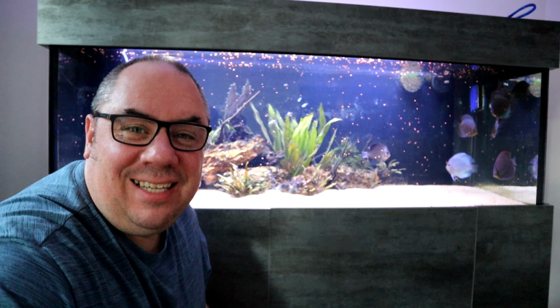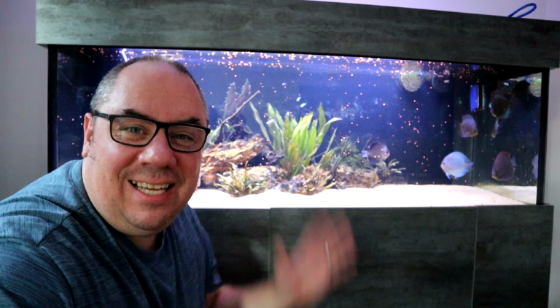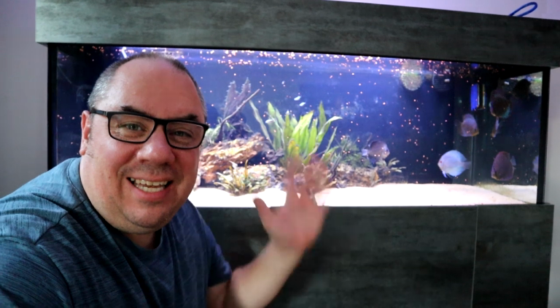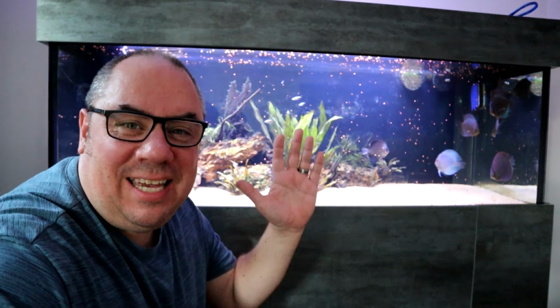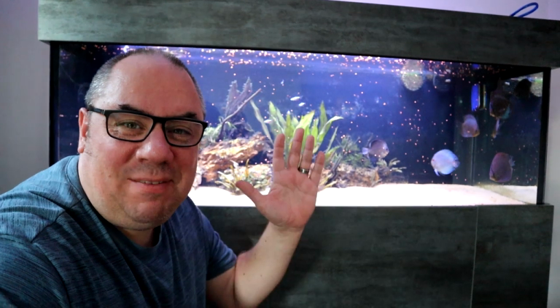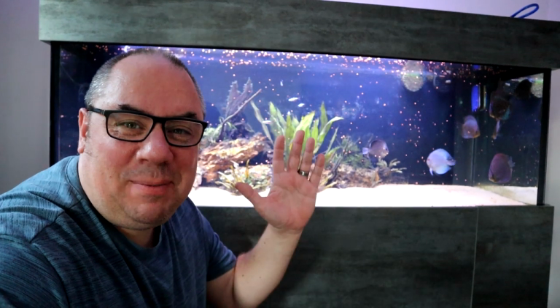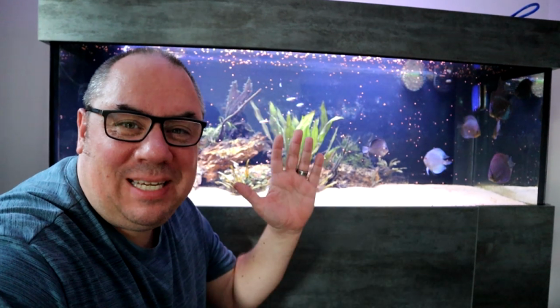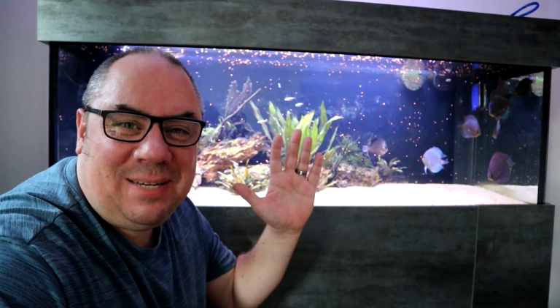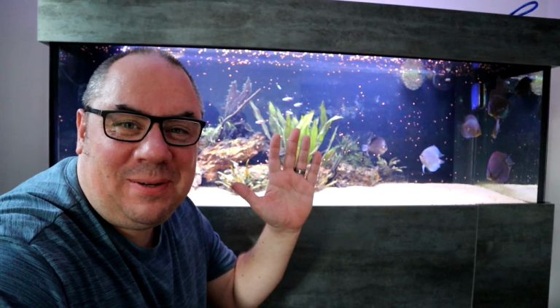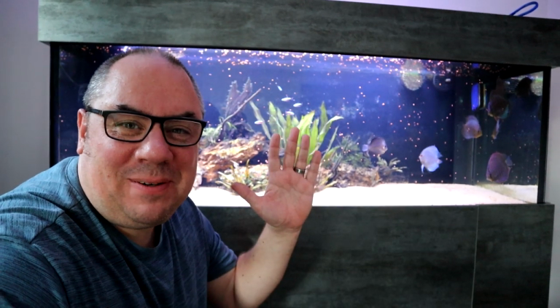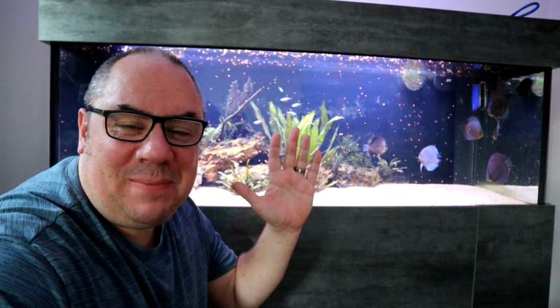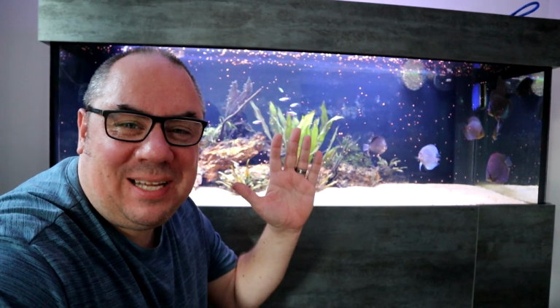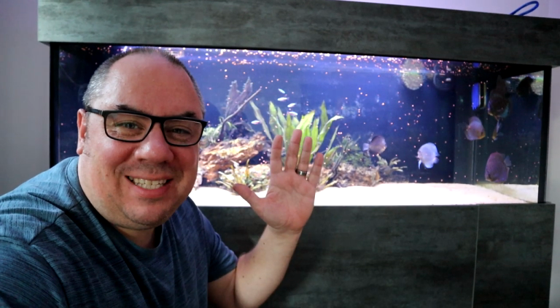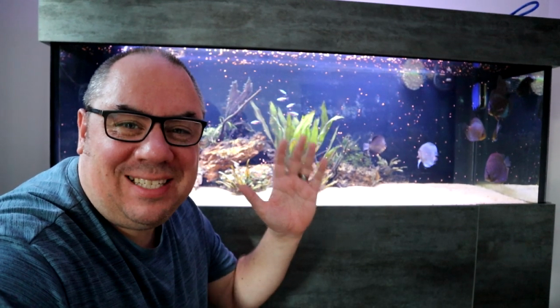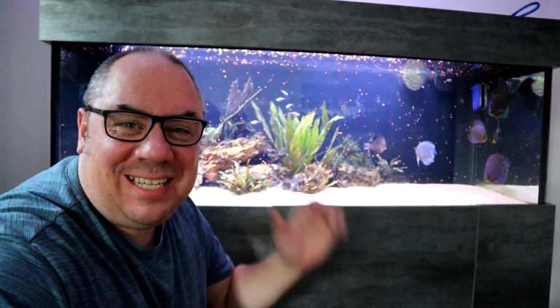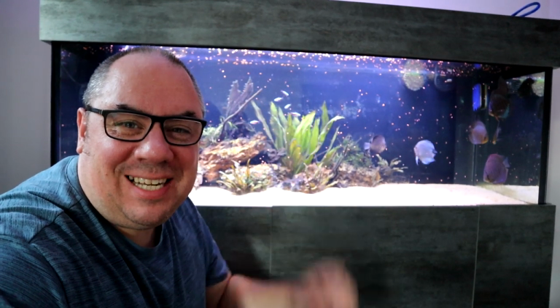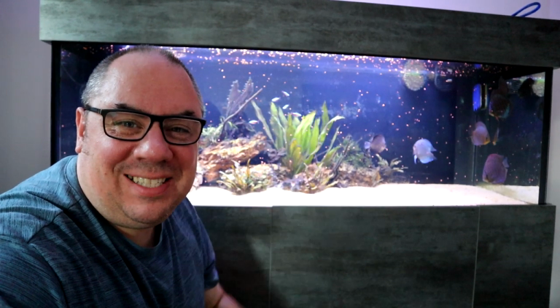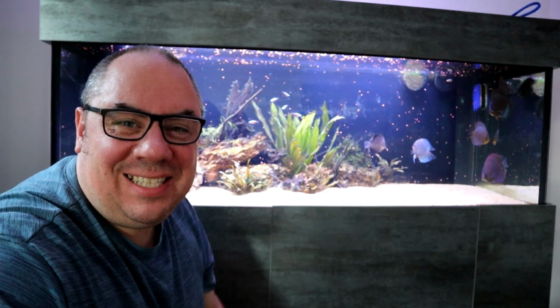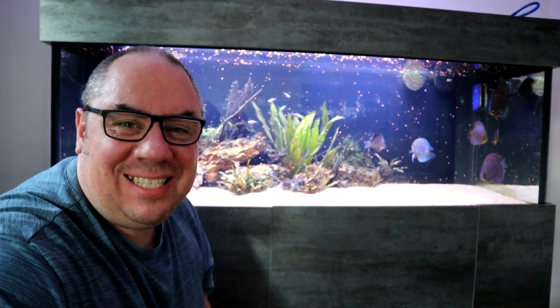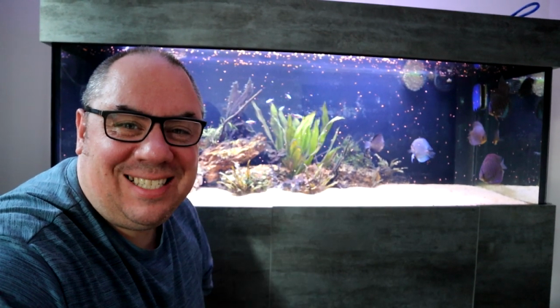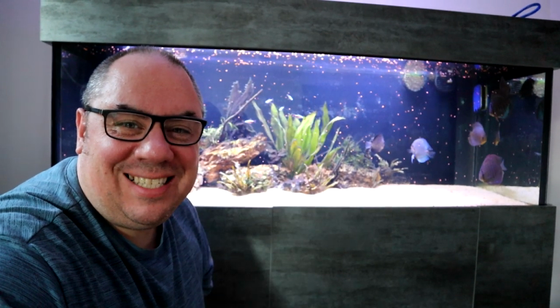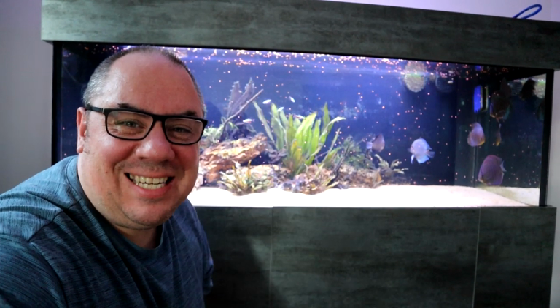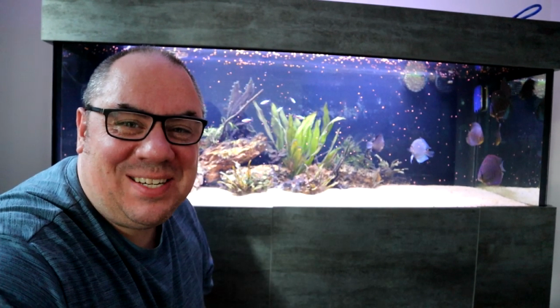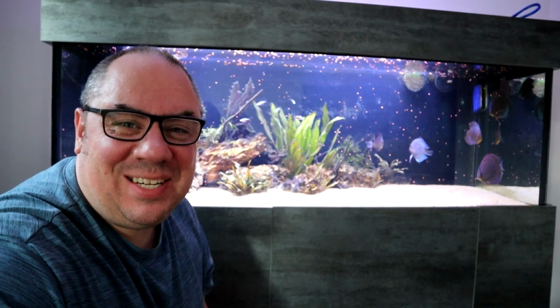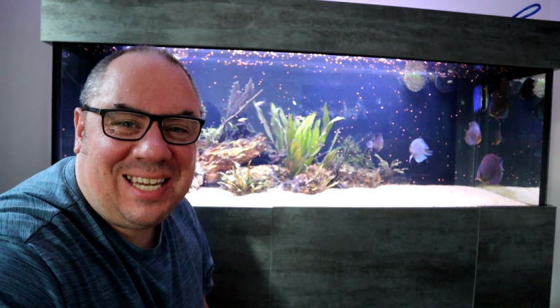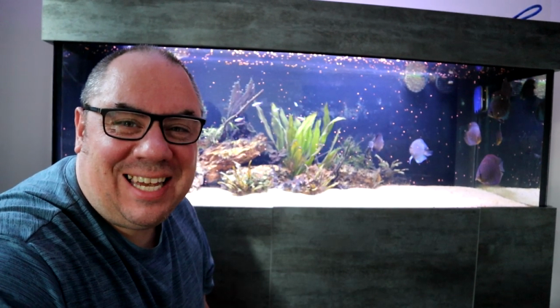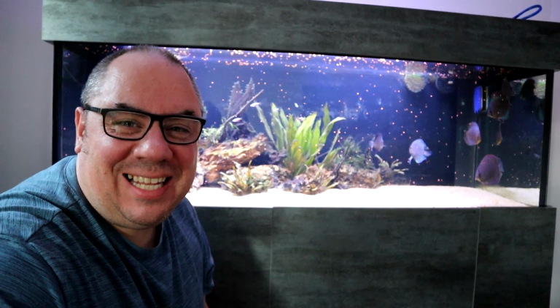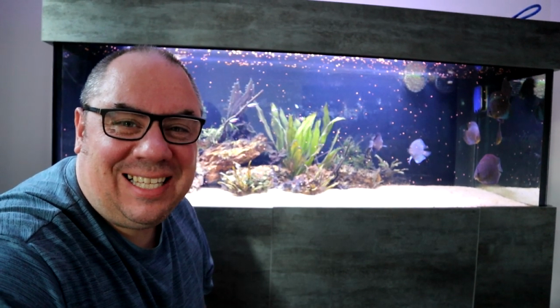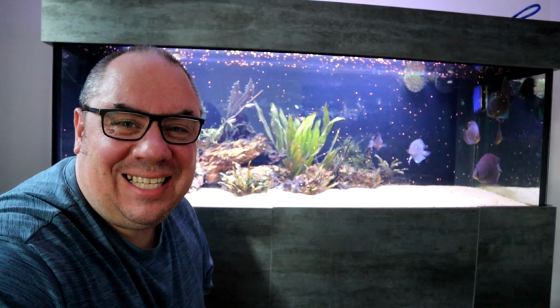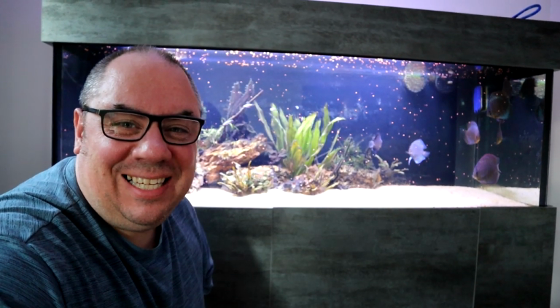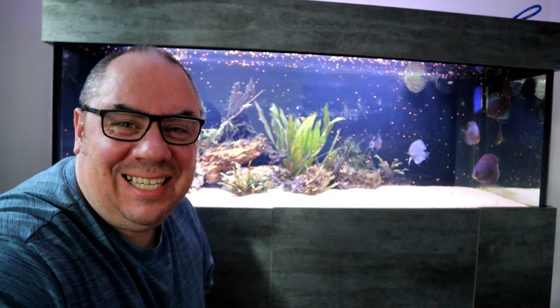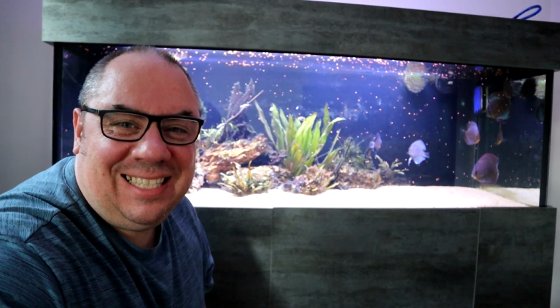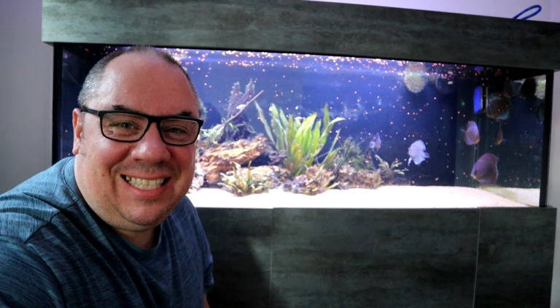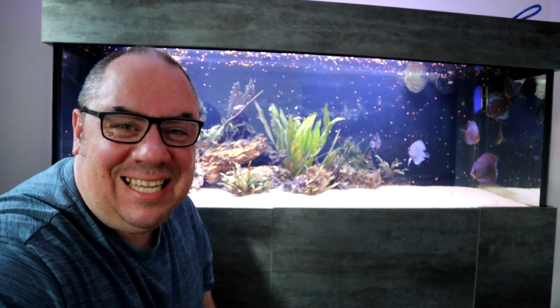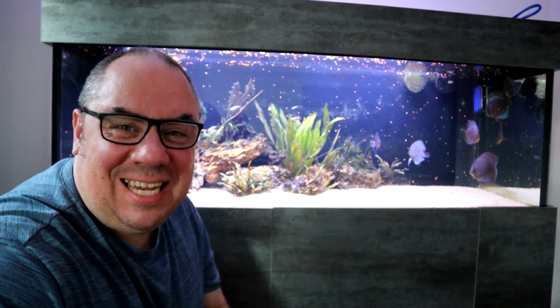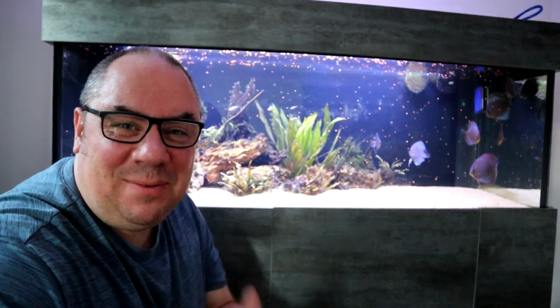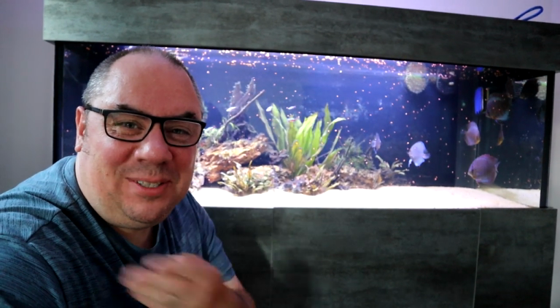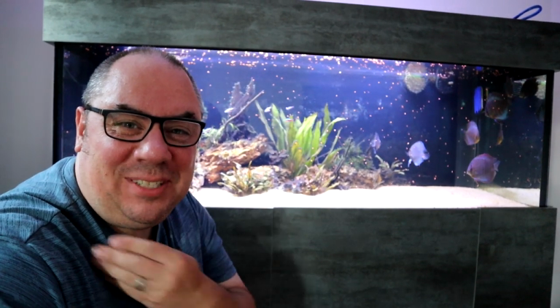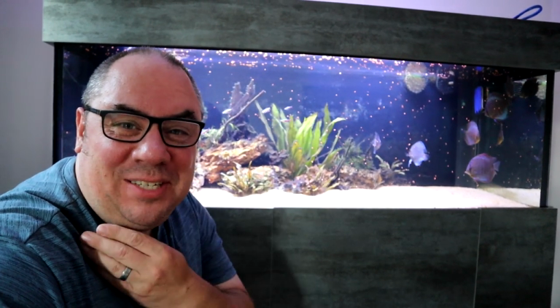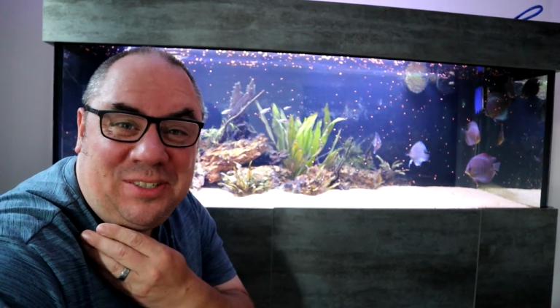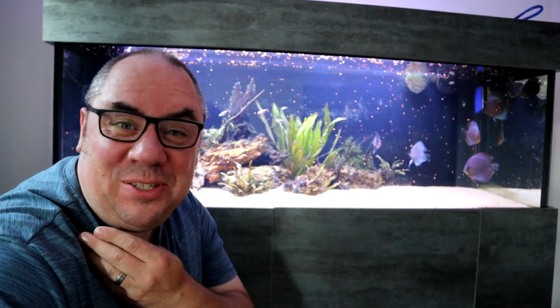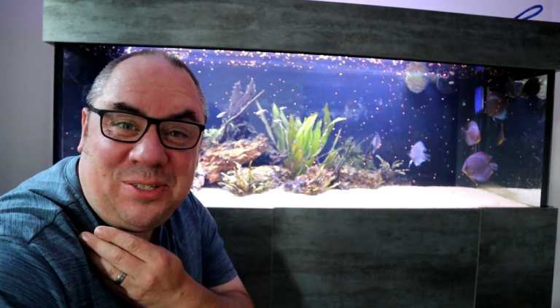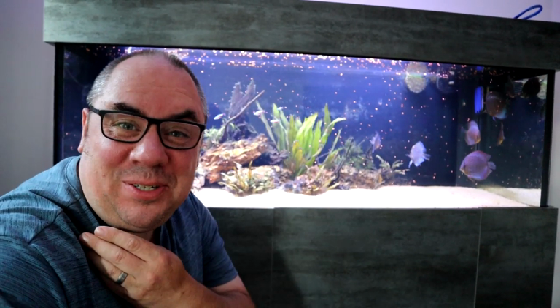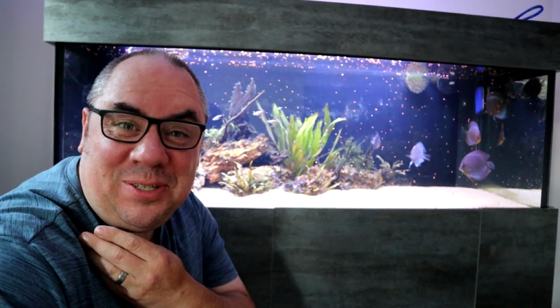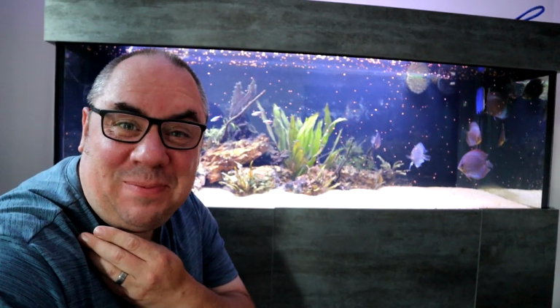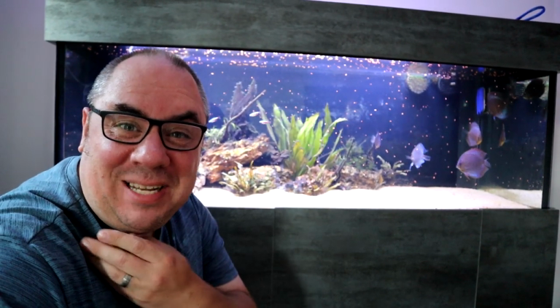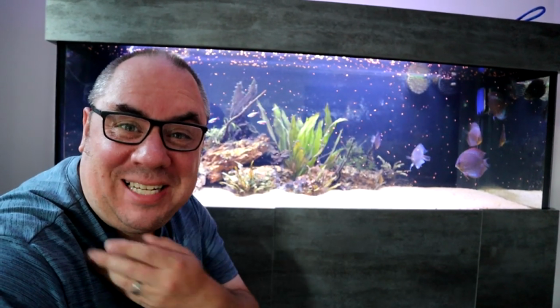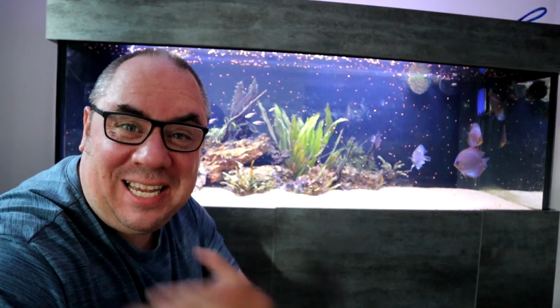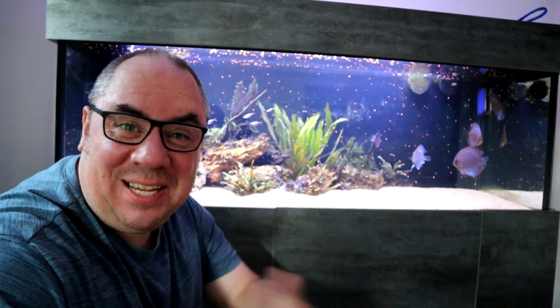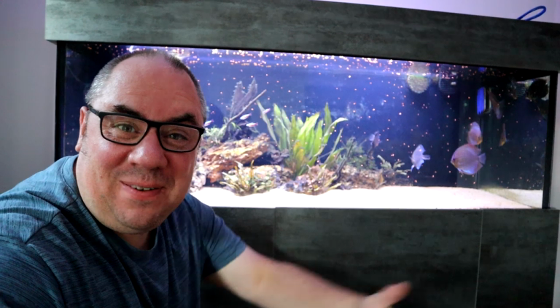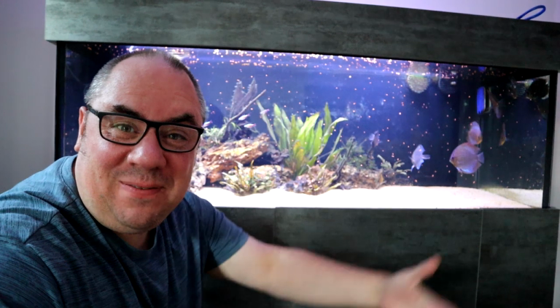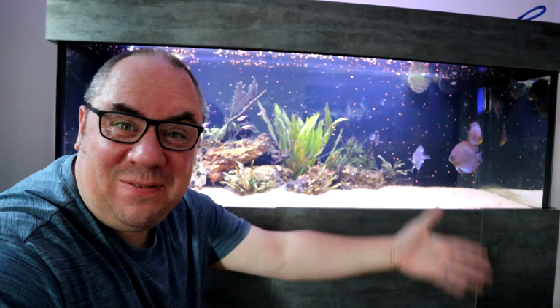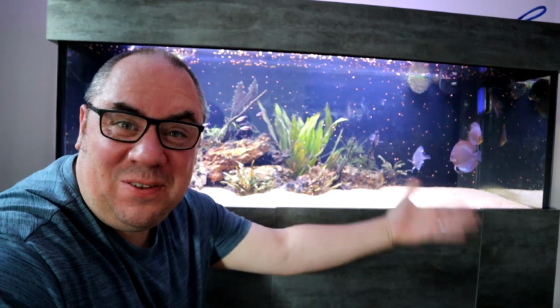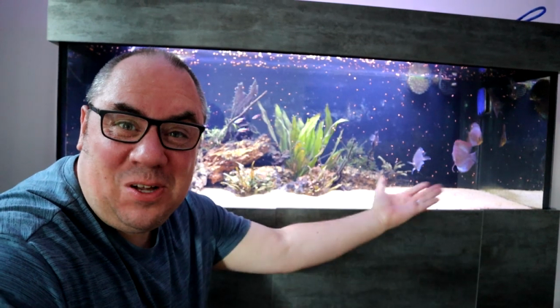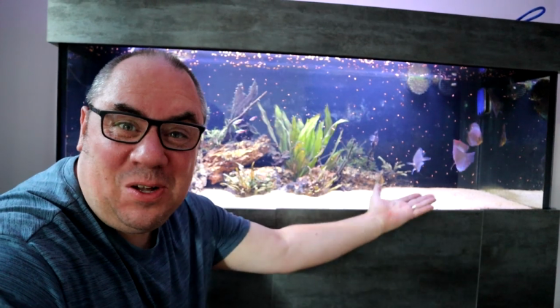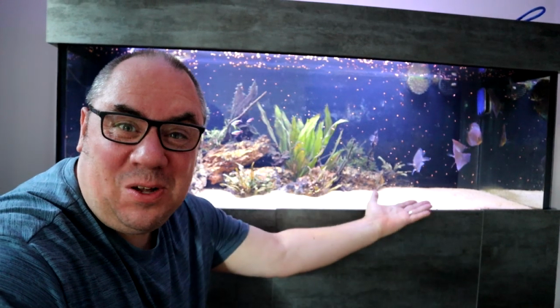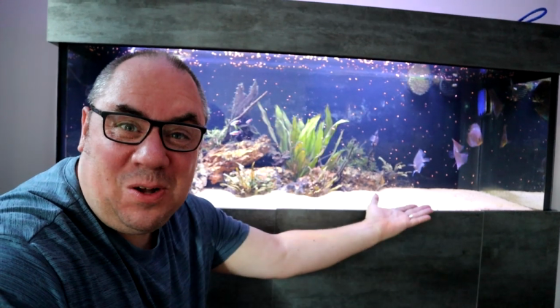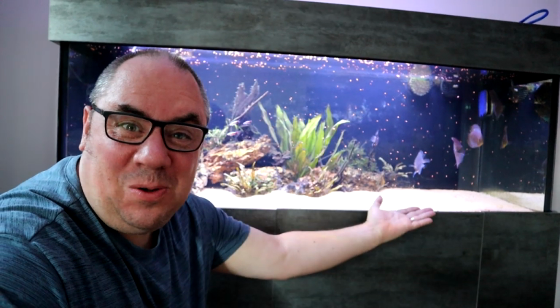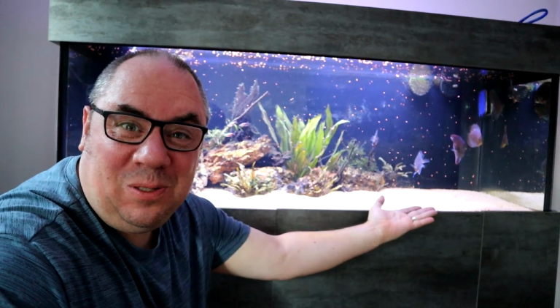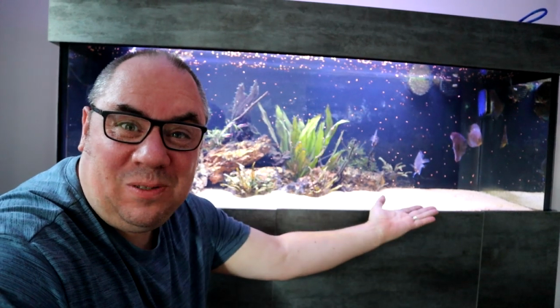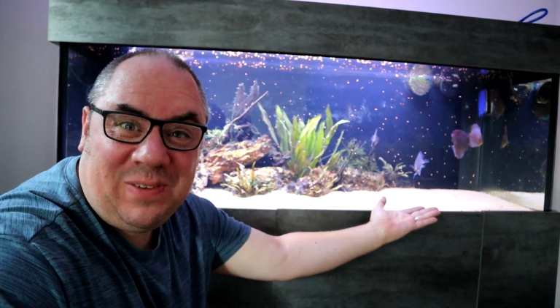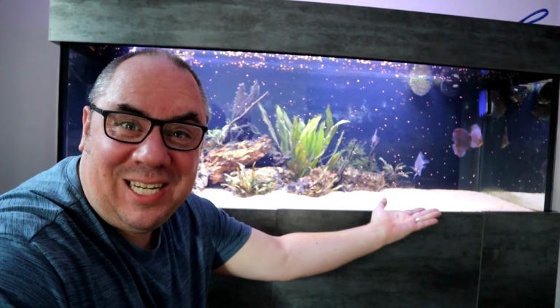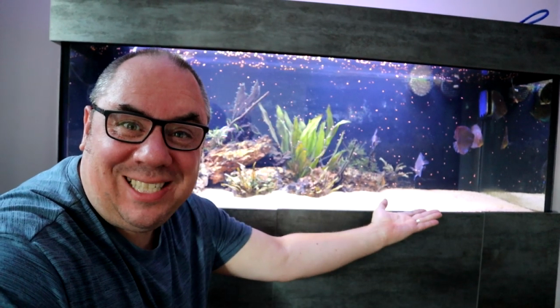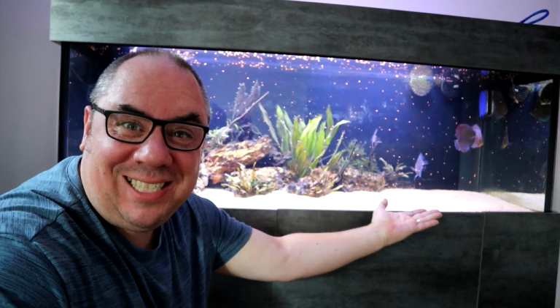Hey everybody, welcome back to the channel, nice to see you again. Today I want to introduce you to my tank of goldfish.